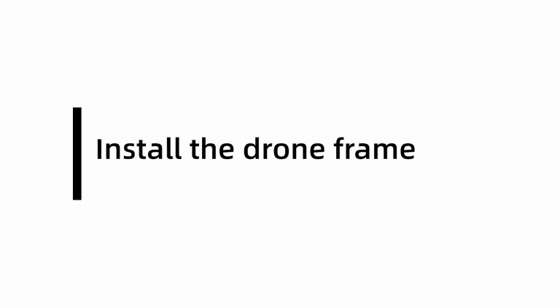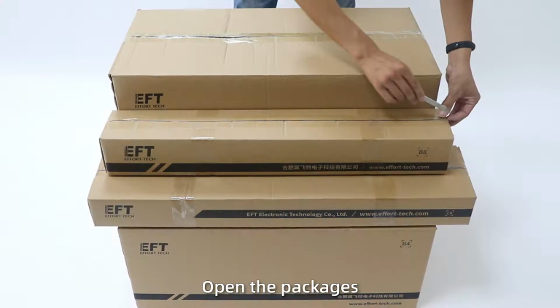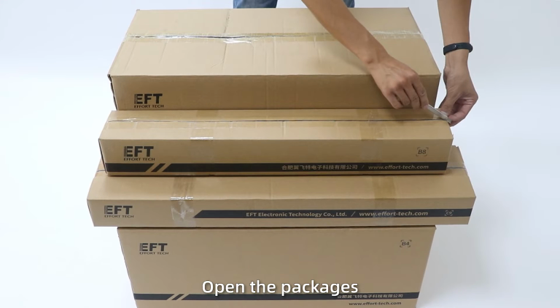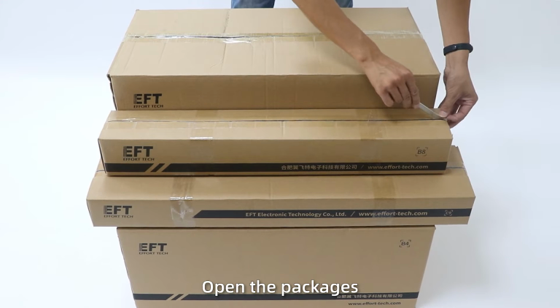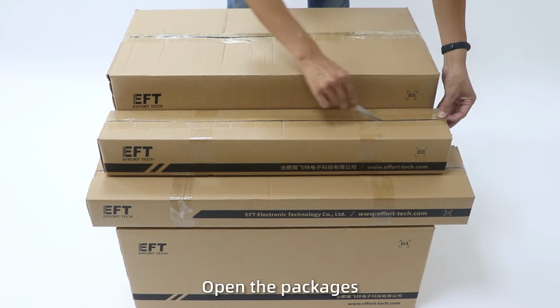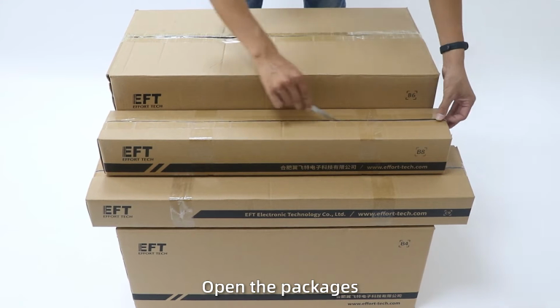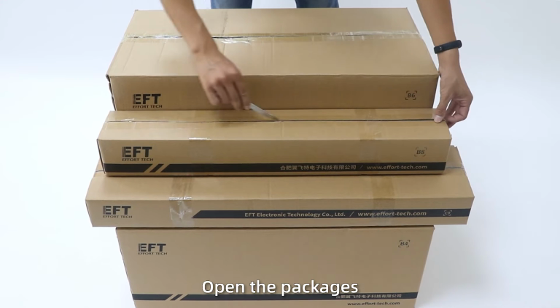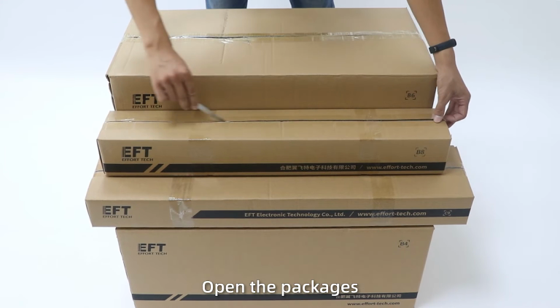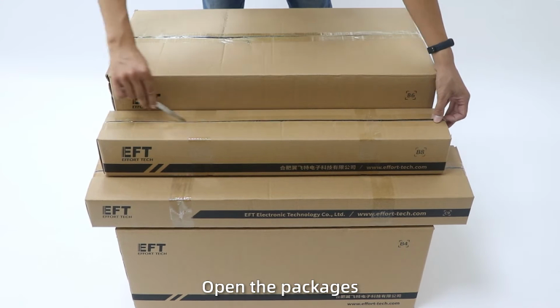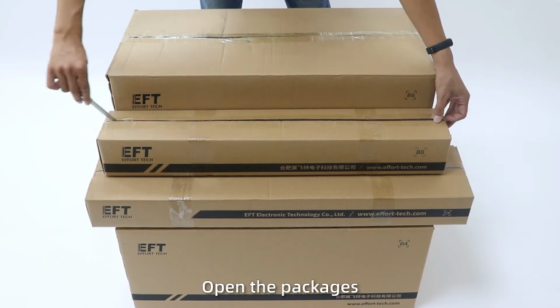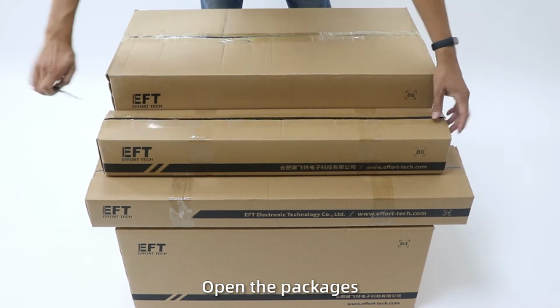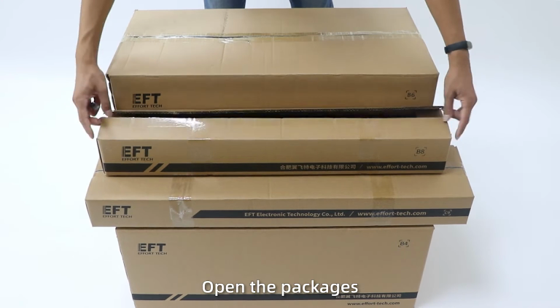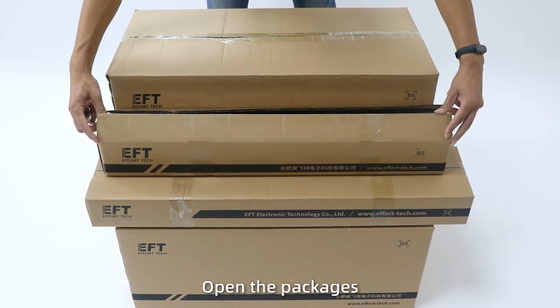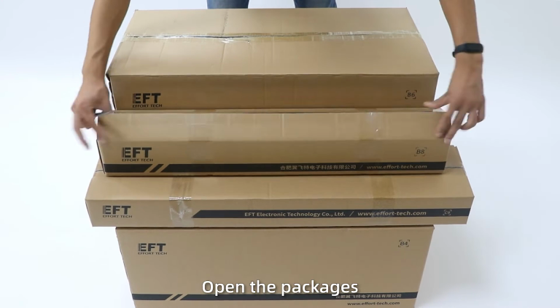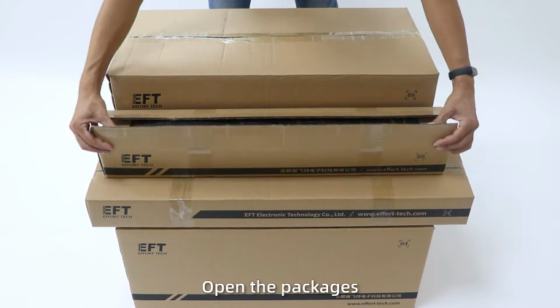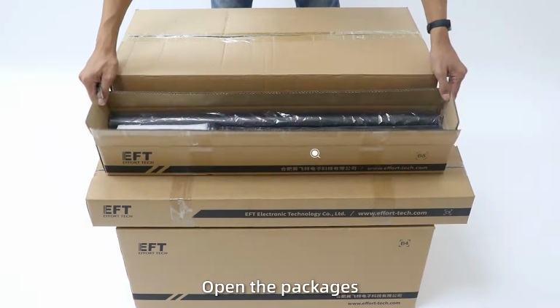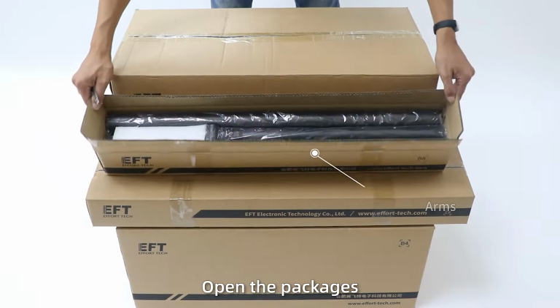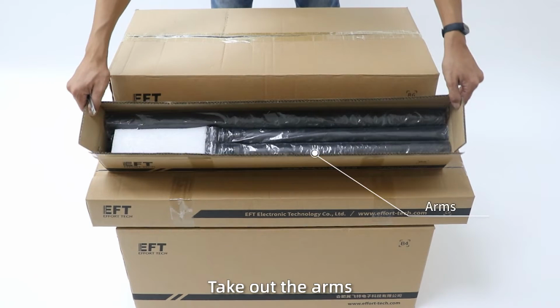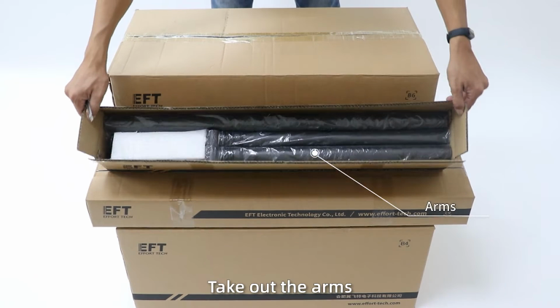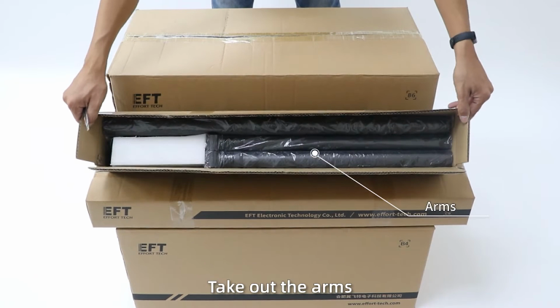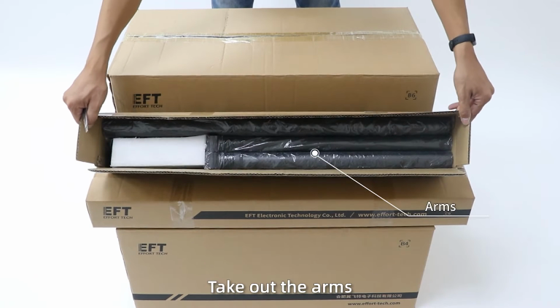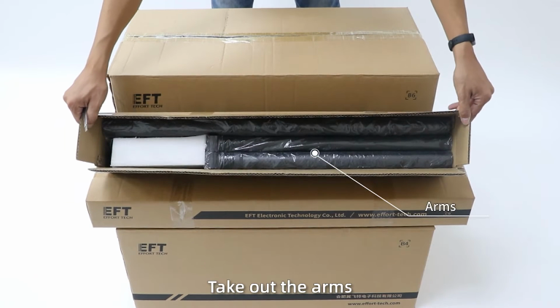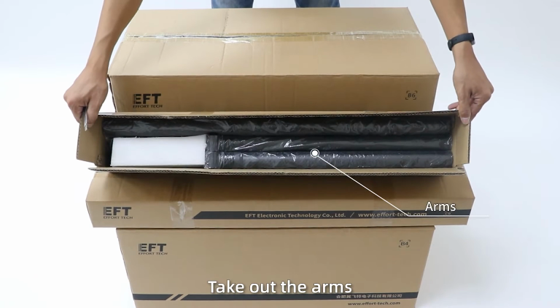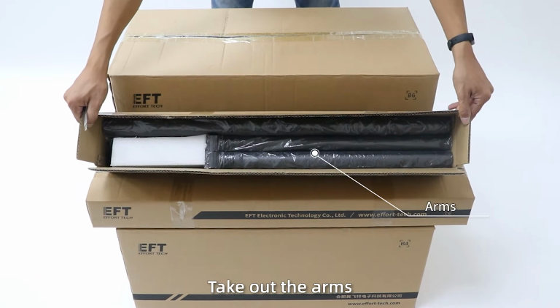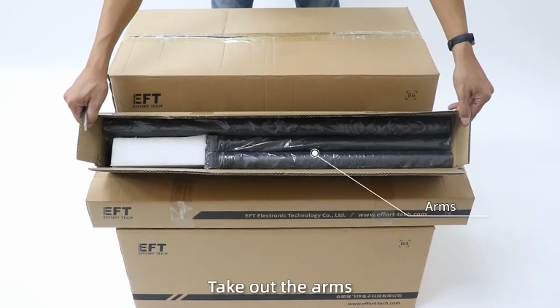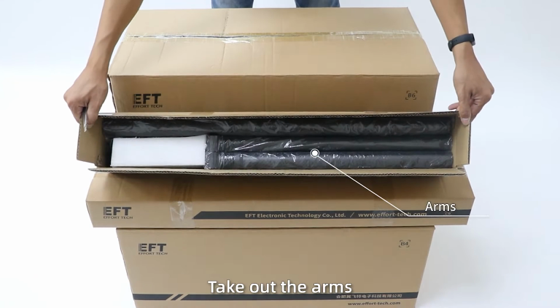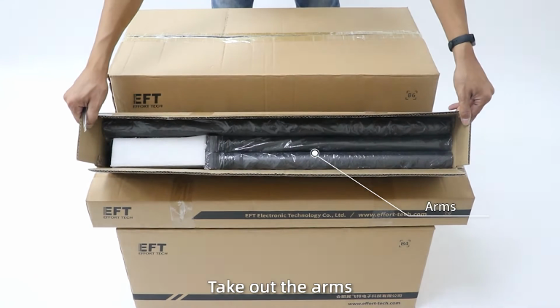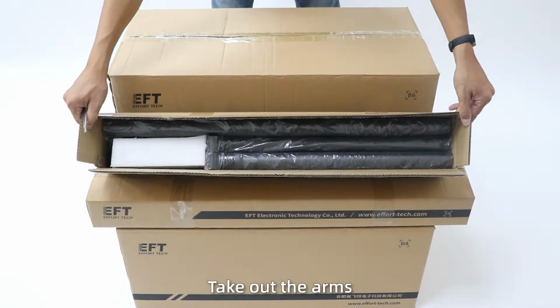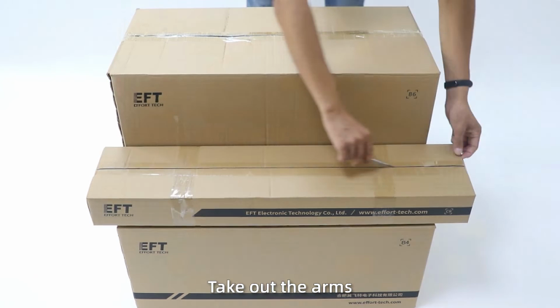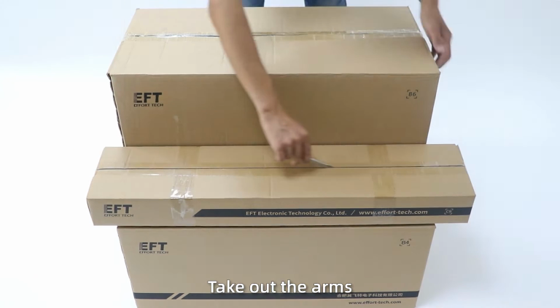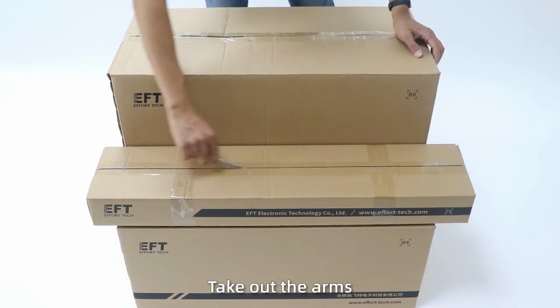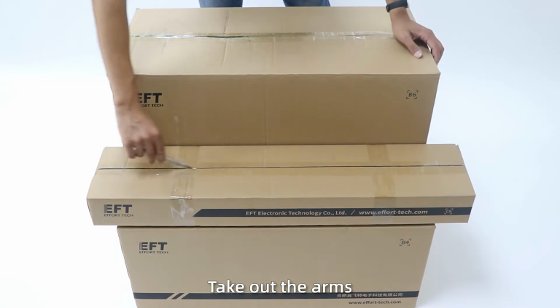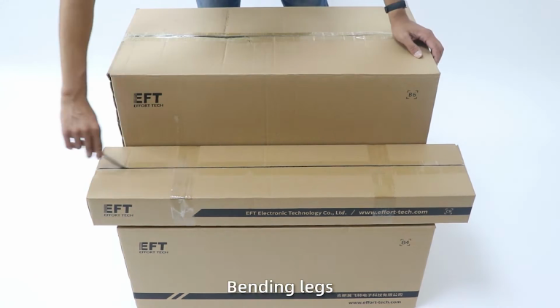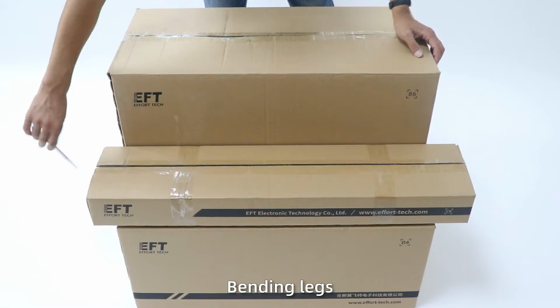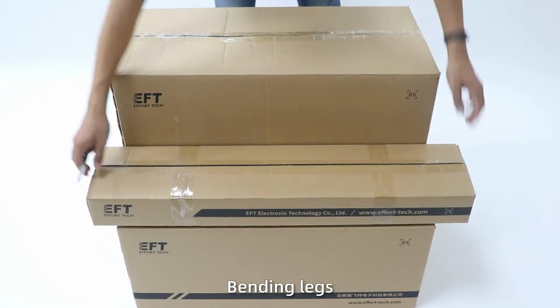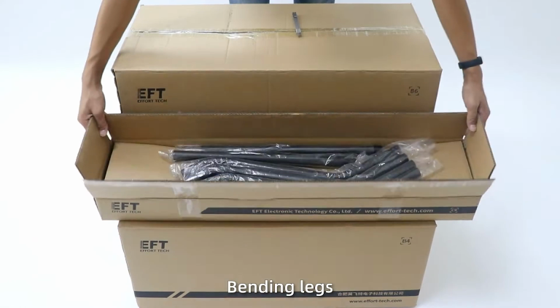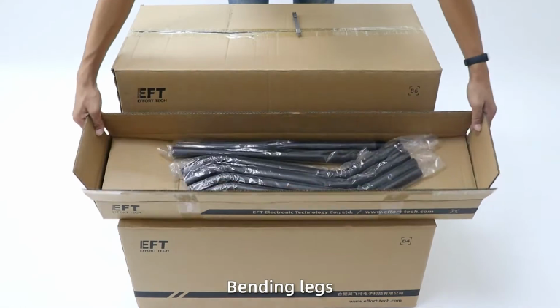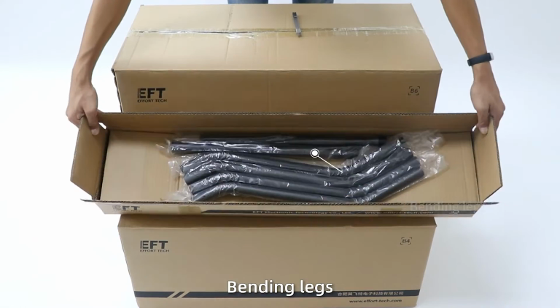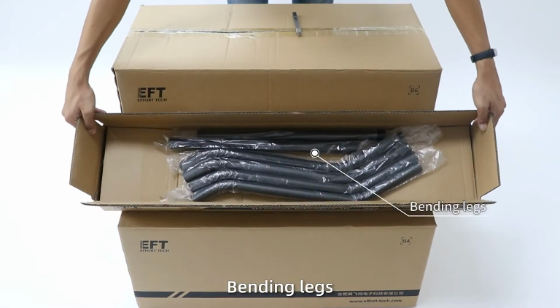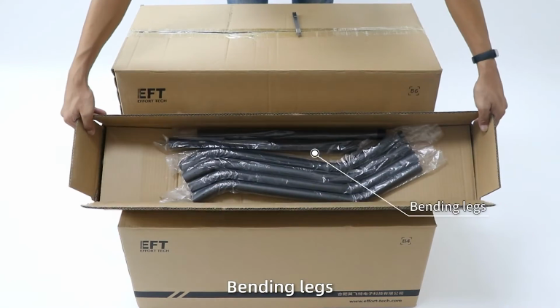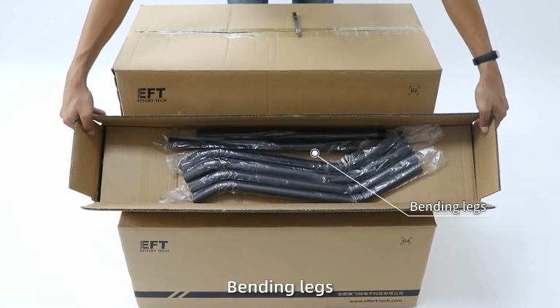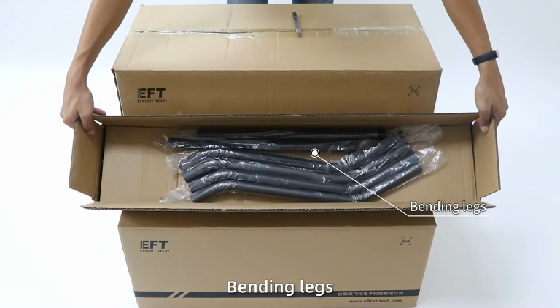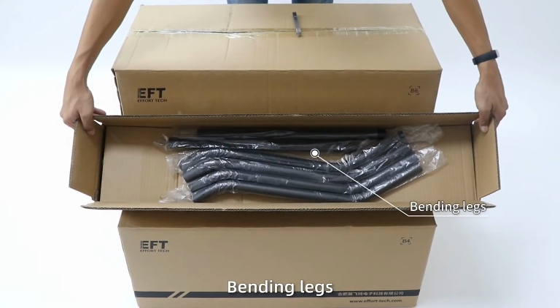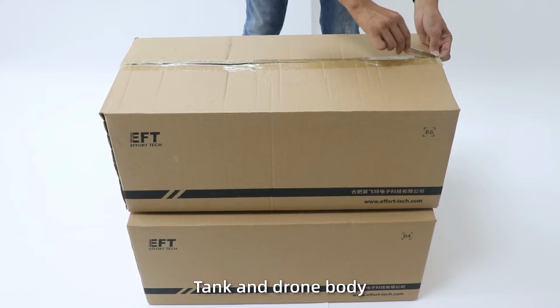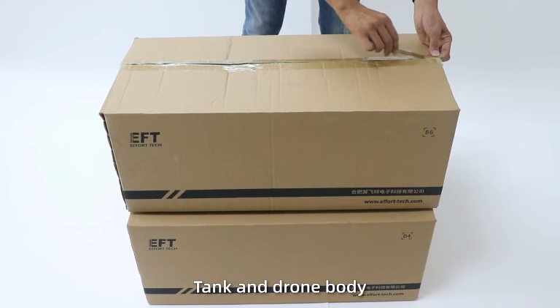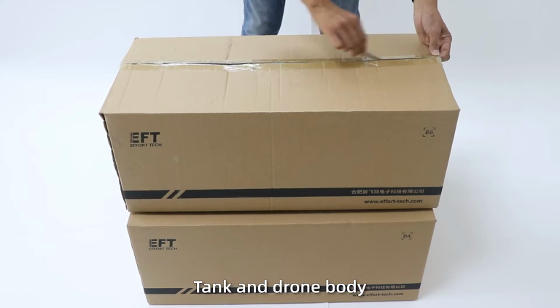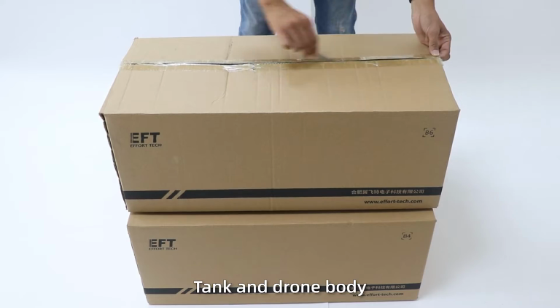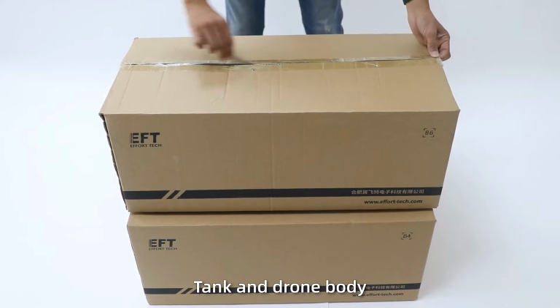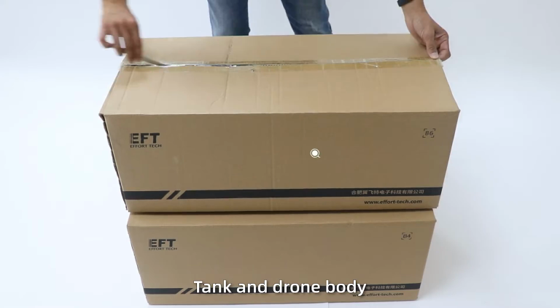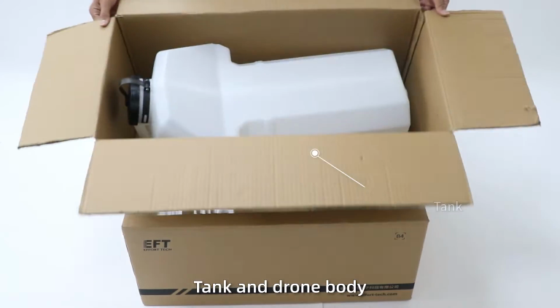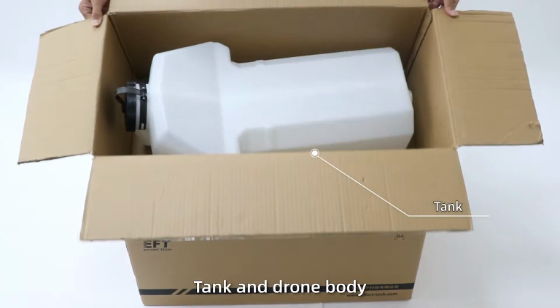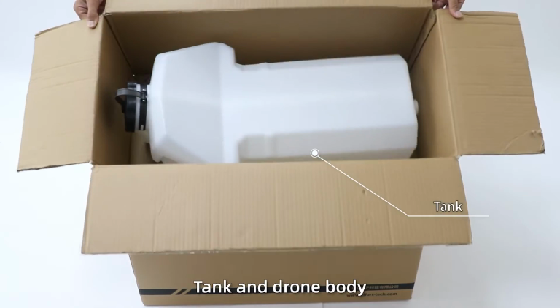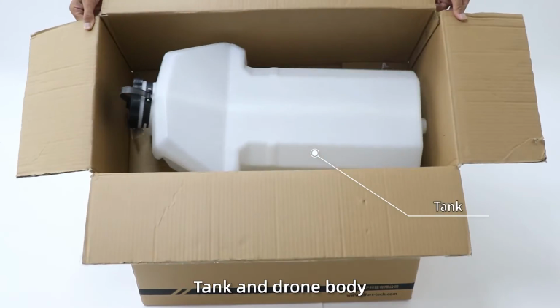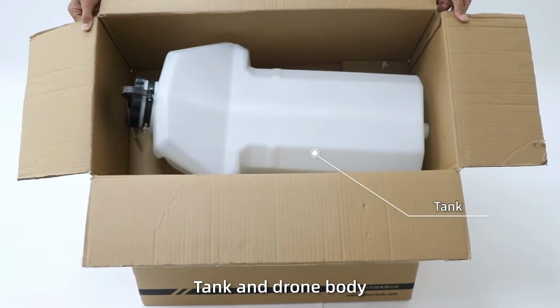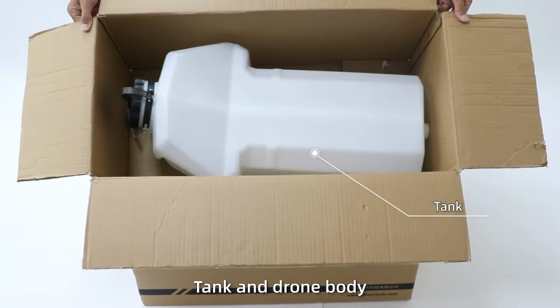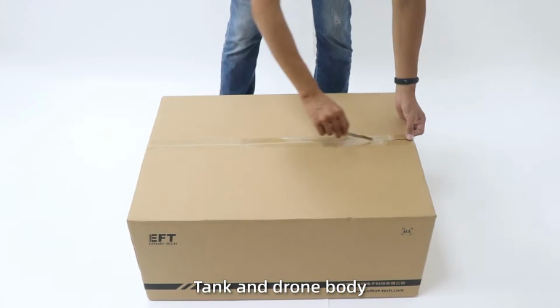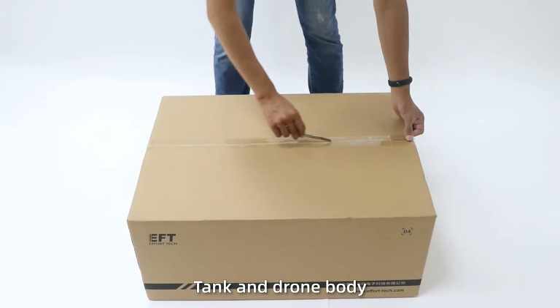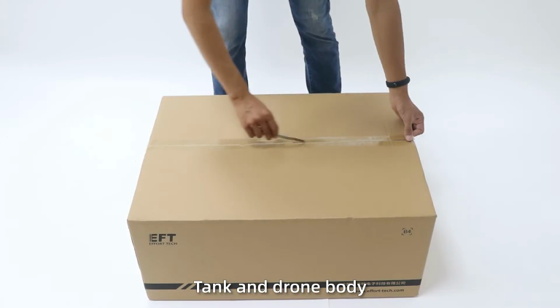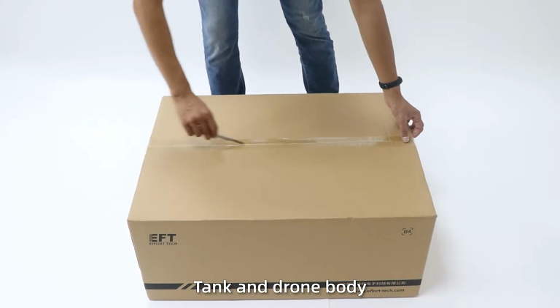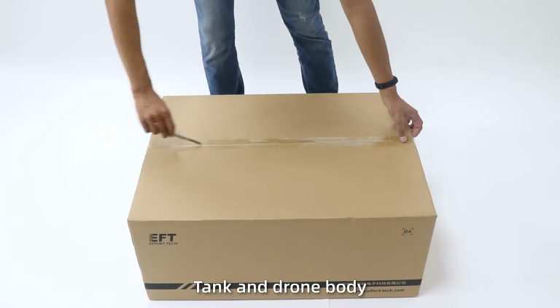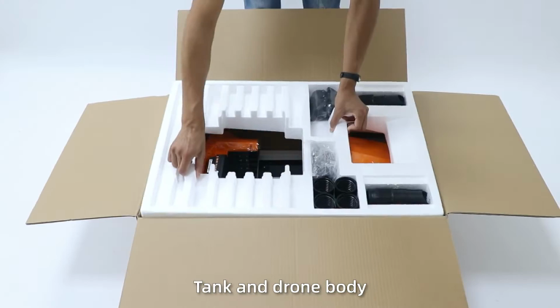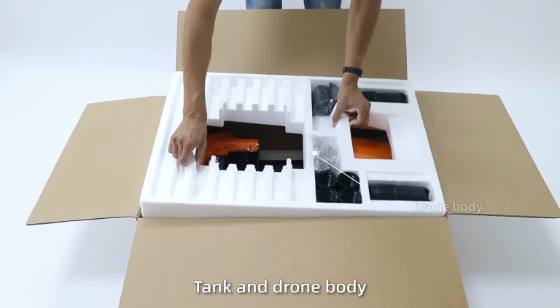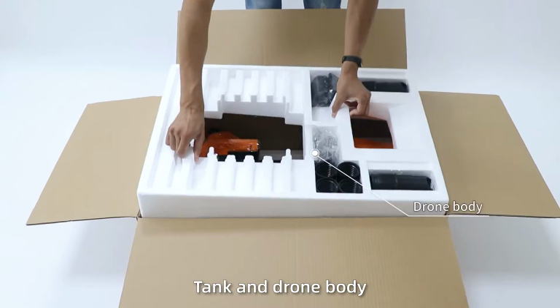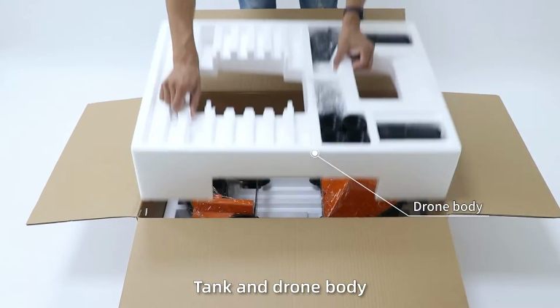Install the draw frame. Open the packages and take out the arms, bending legs, tank, and the draw body.